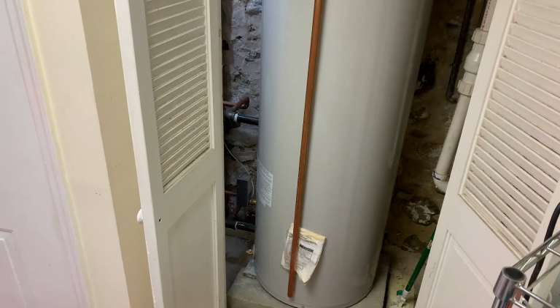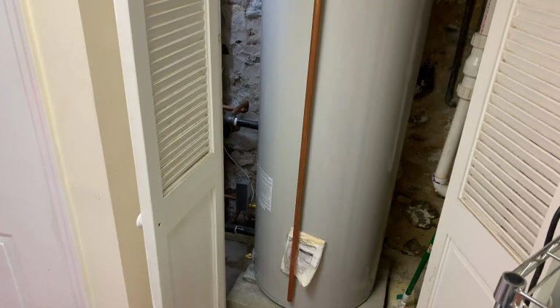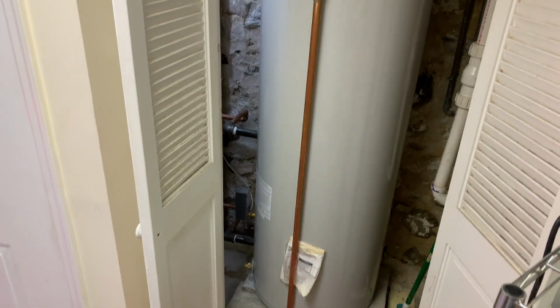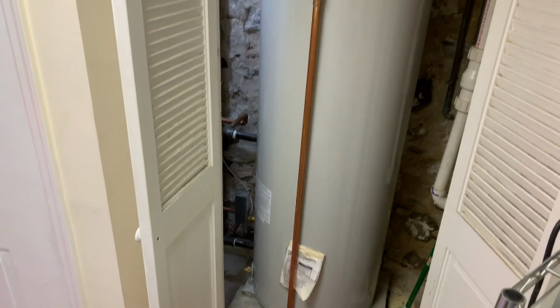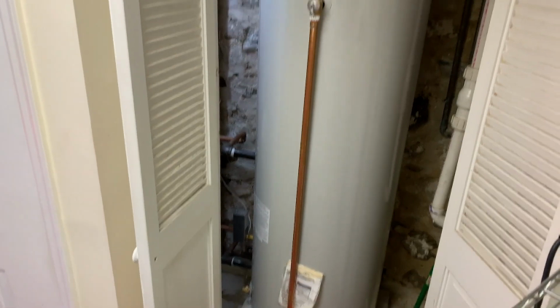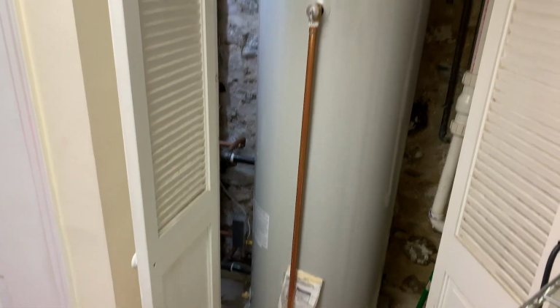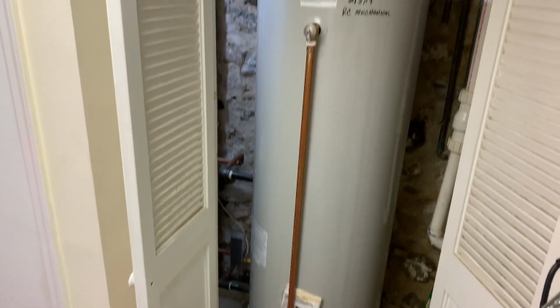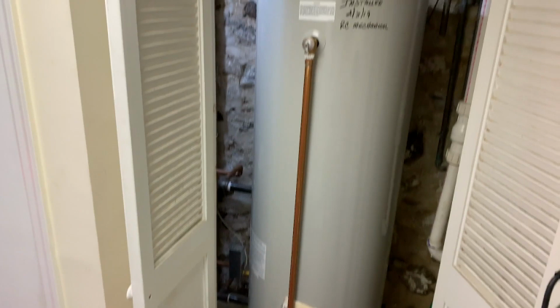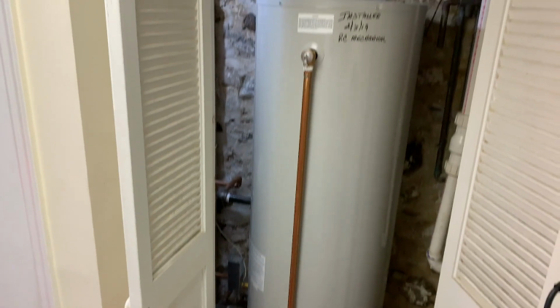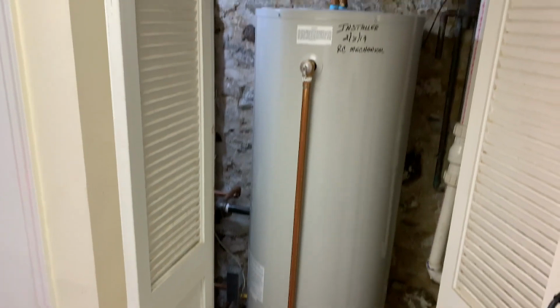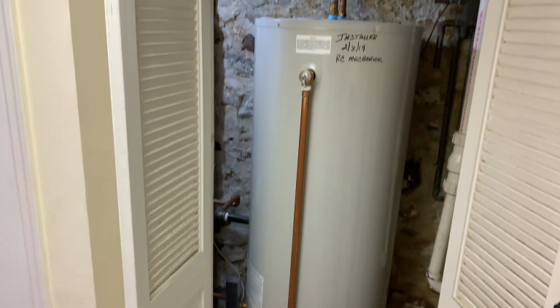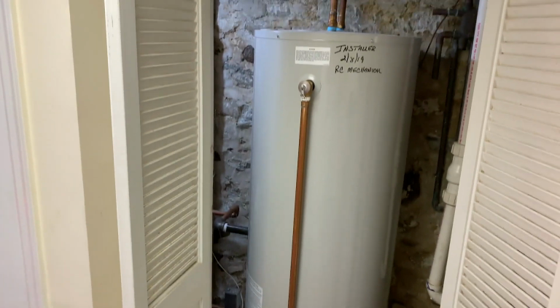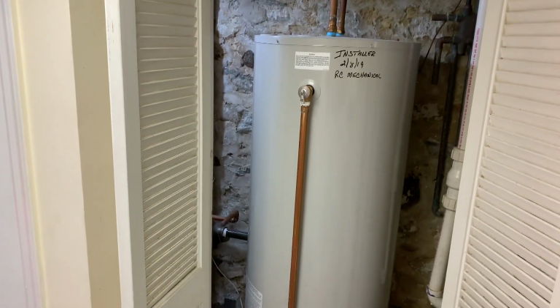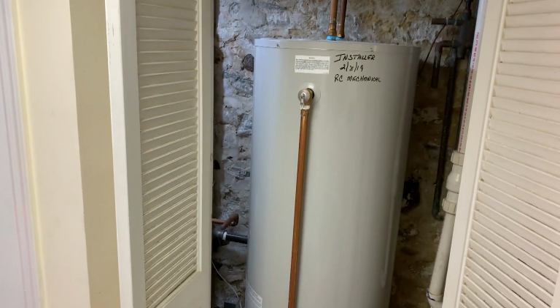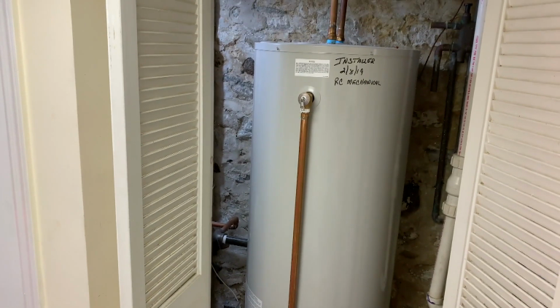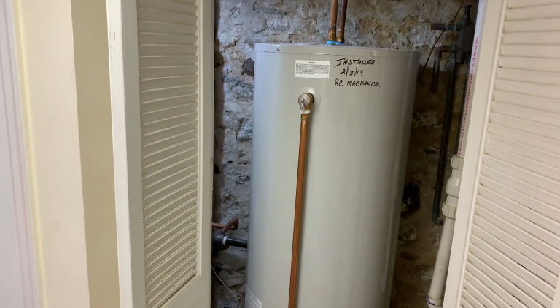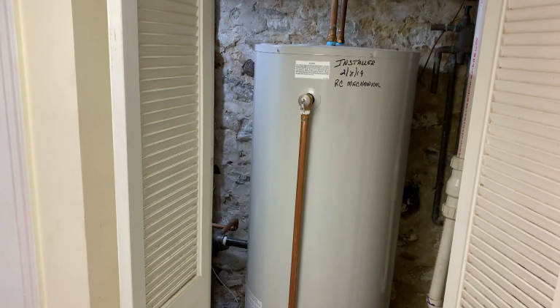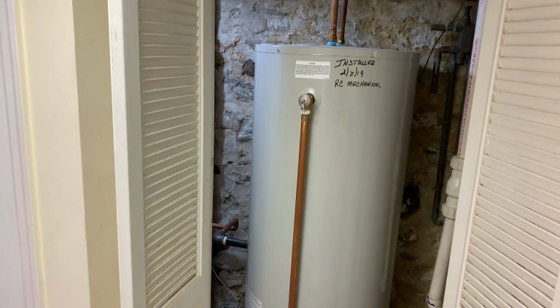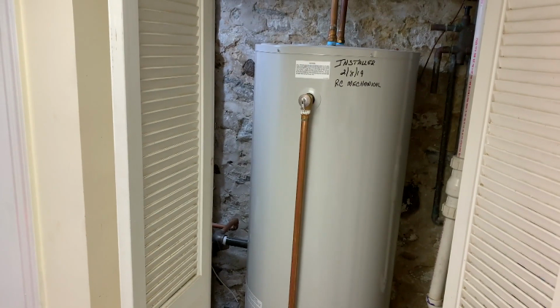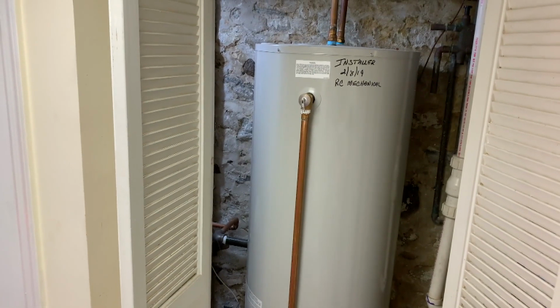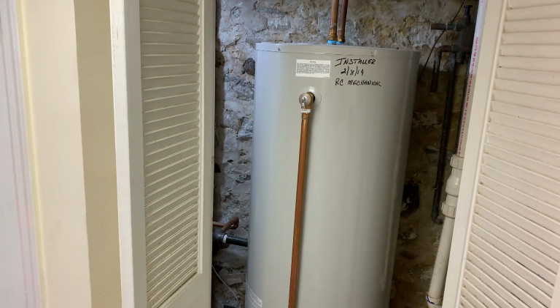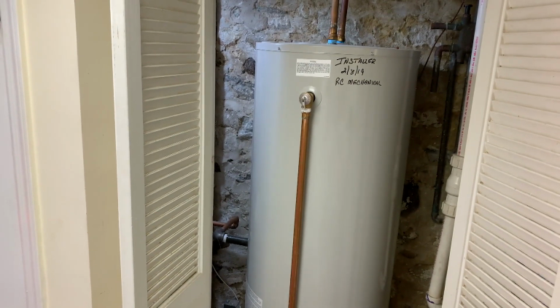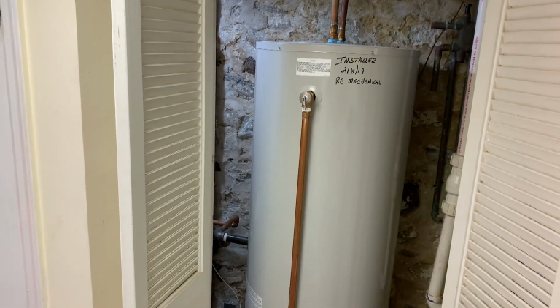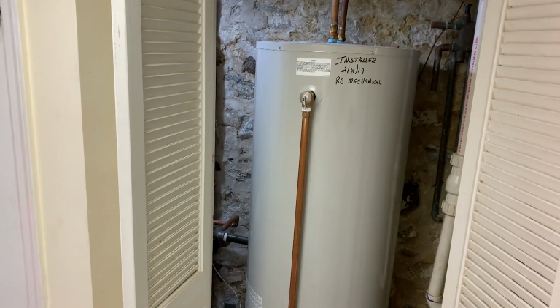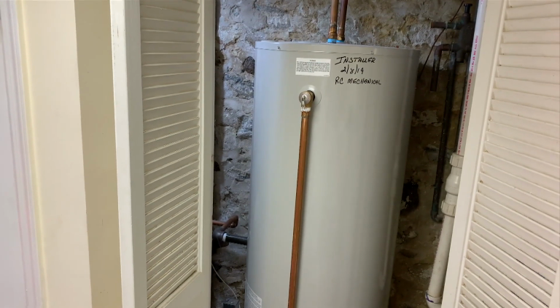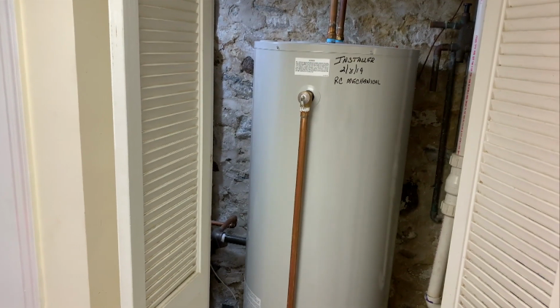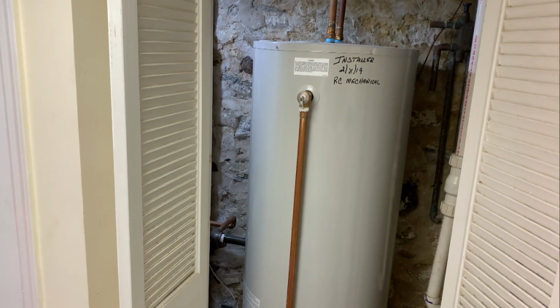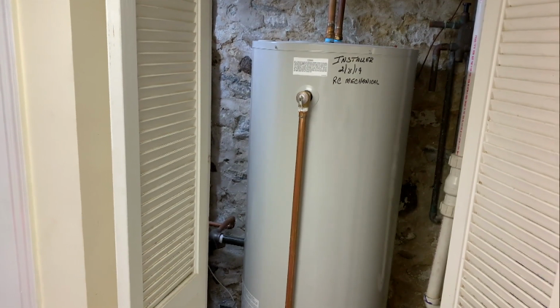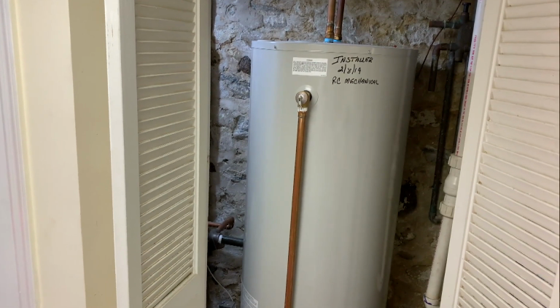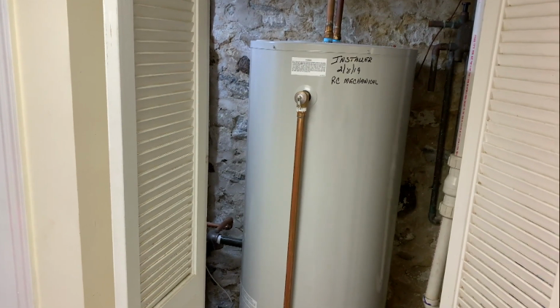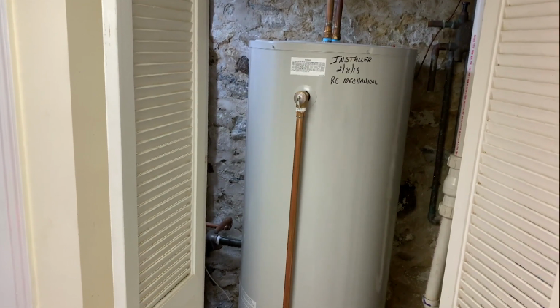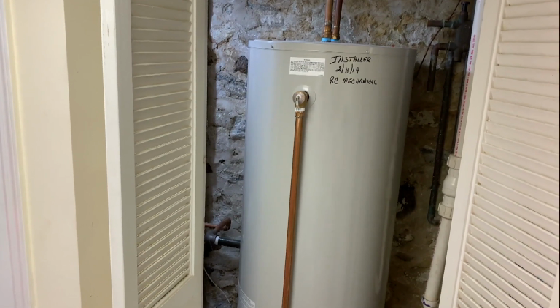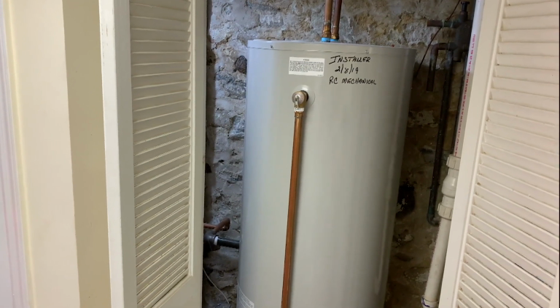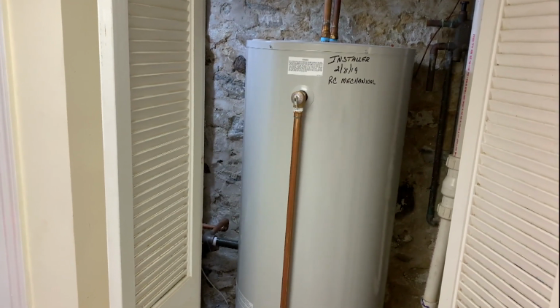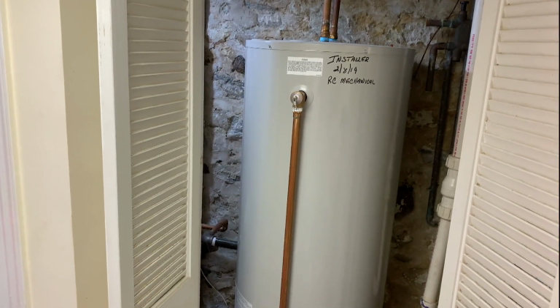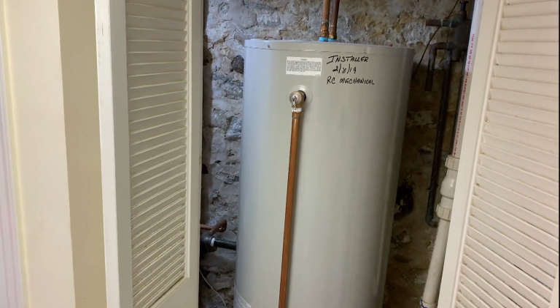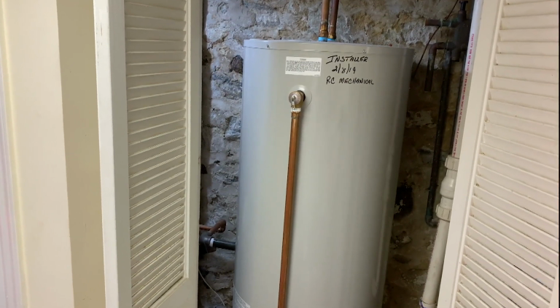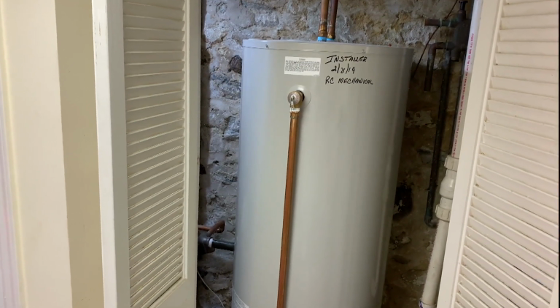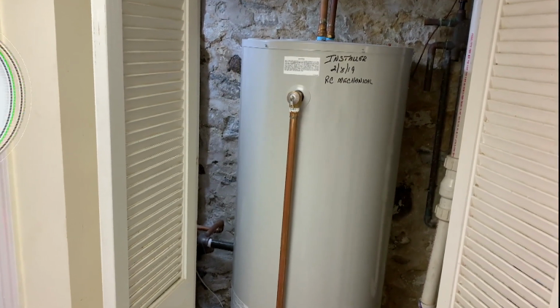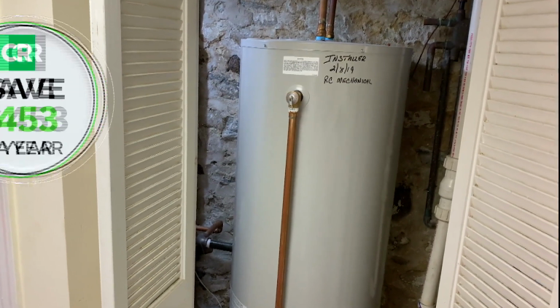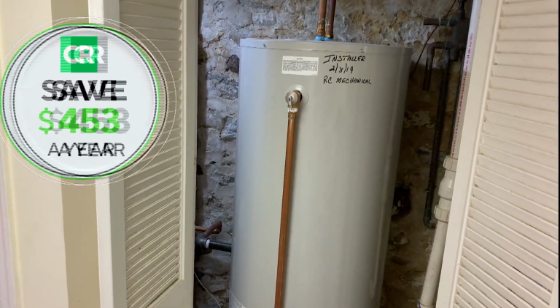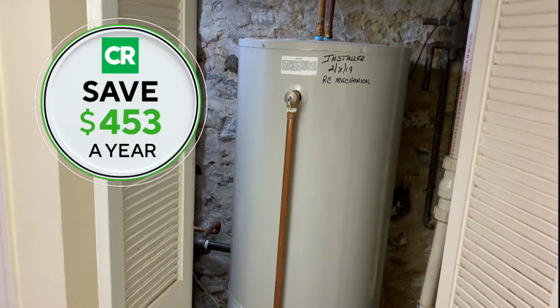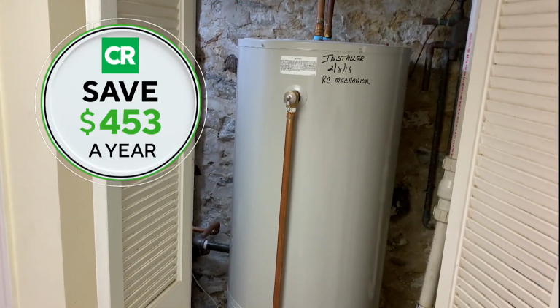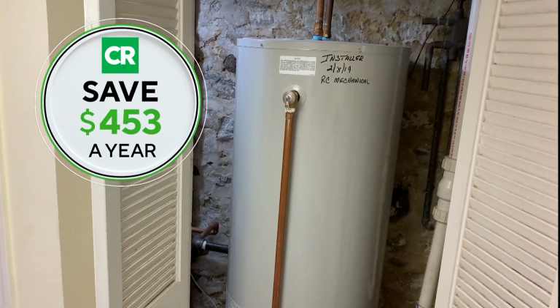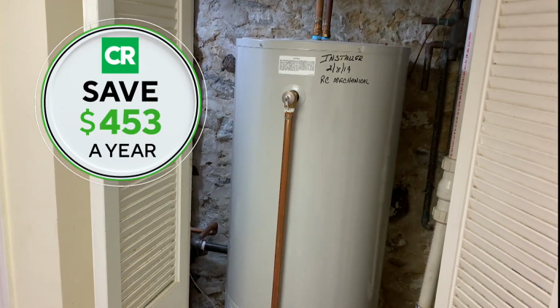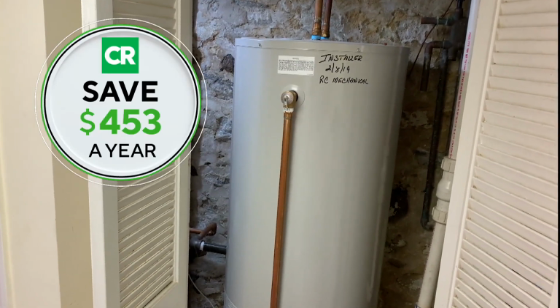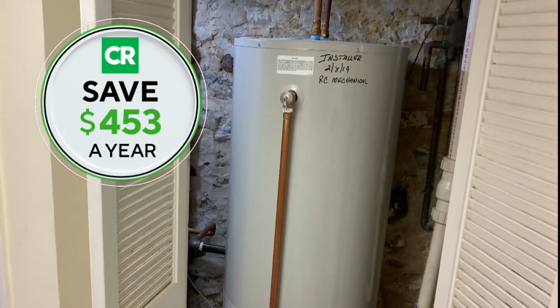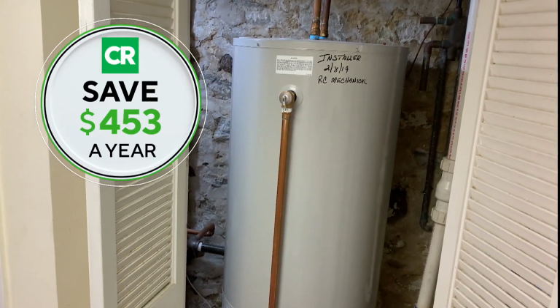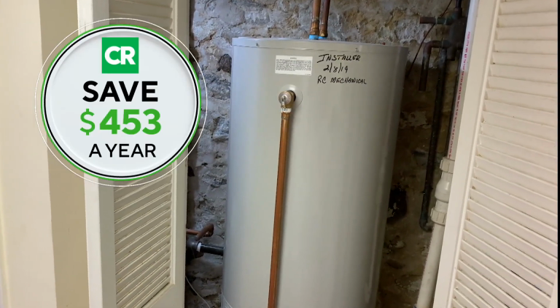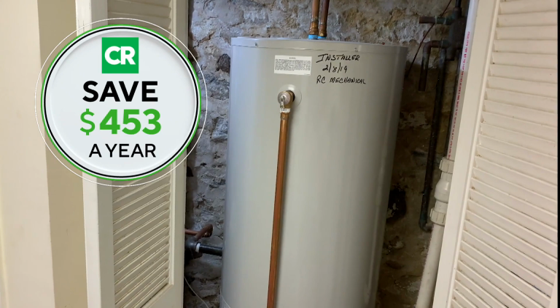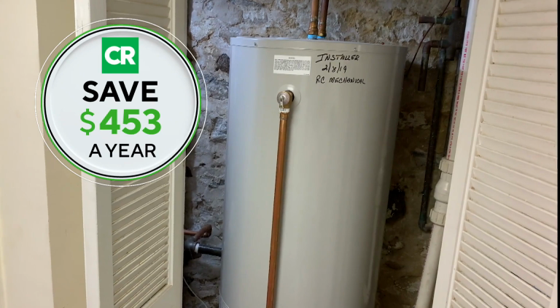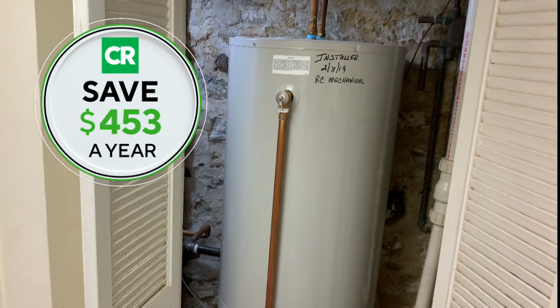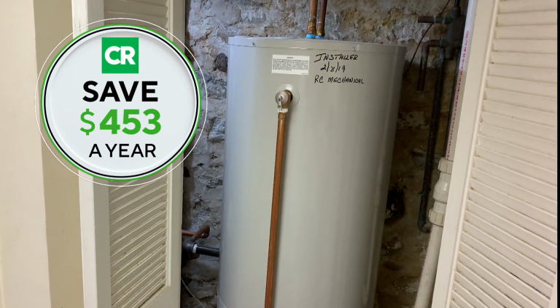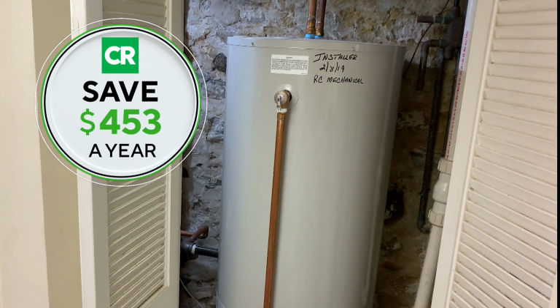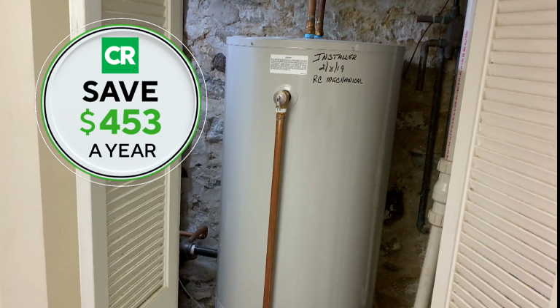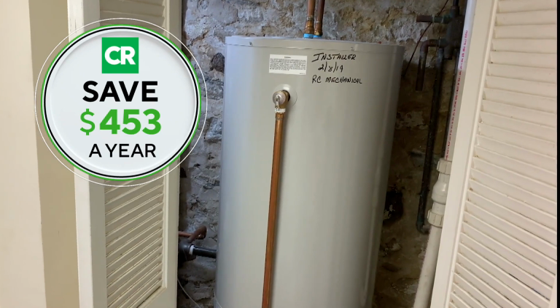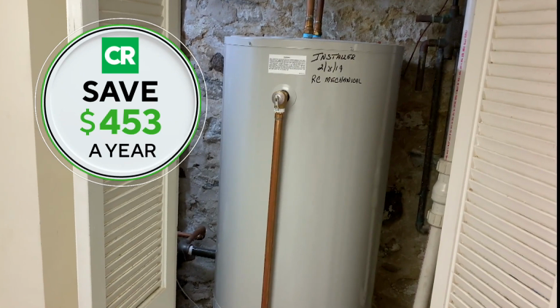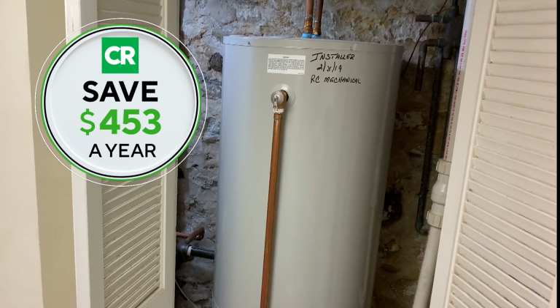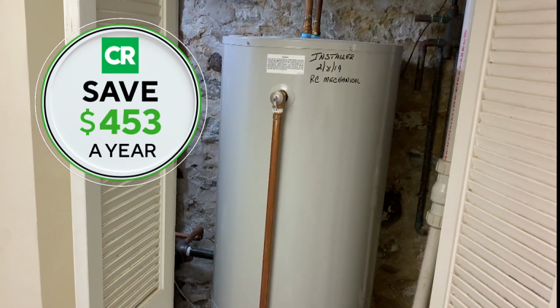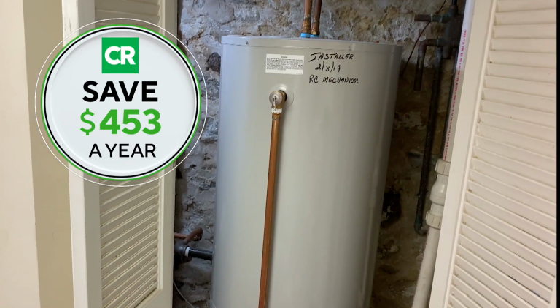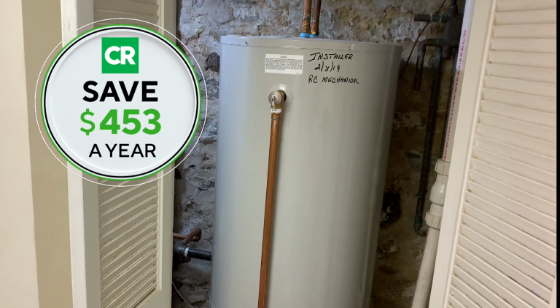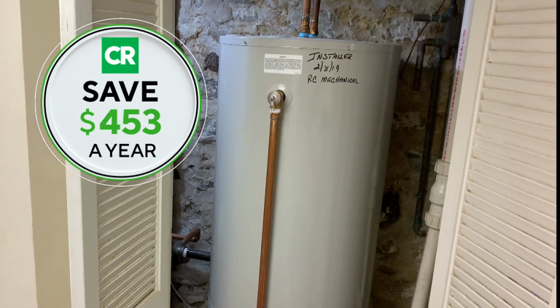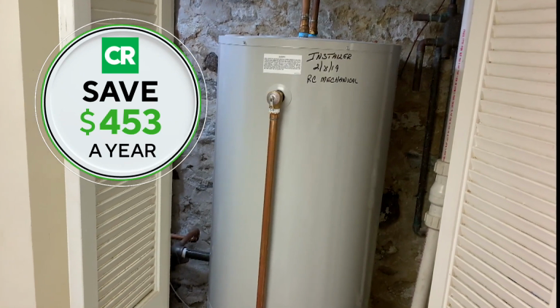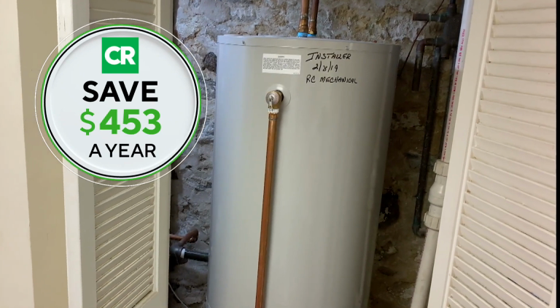Turning the hot water heater down from 140 to 120 degrees can put a cool $453 in your pocket.